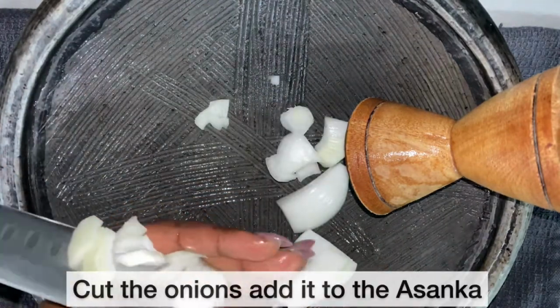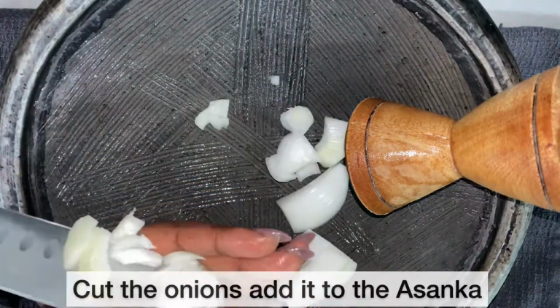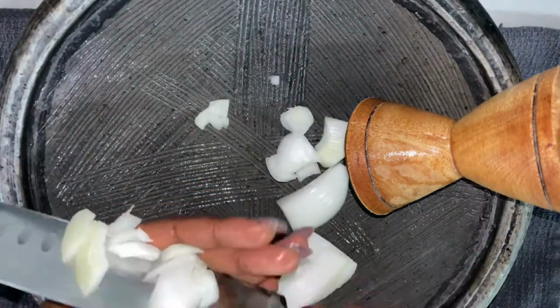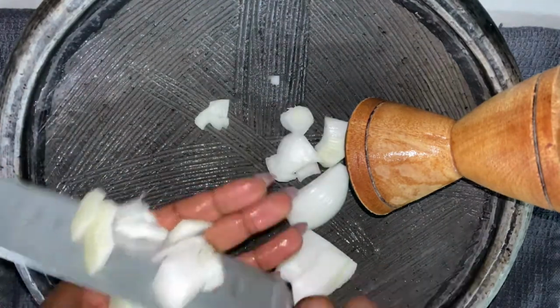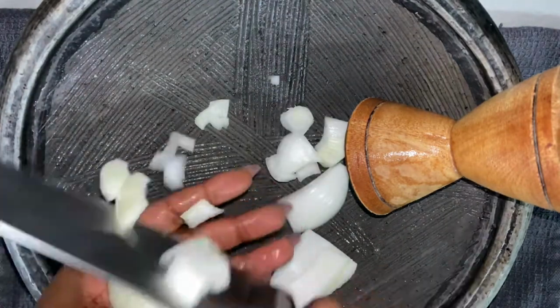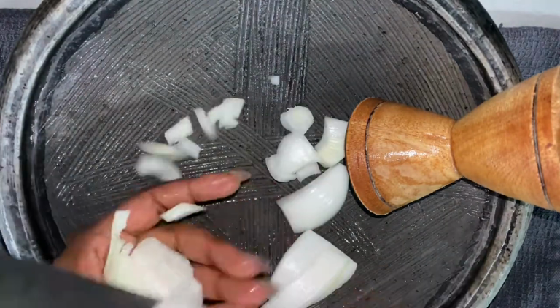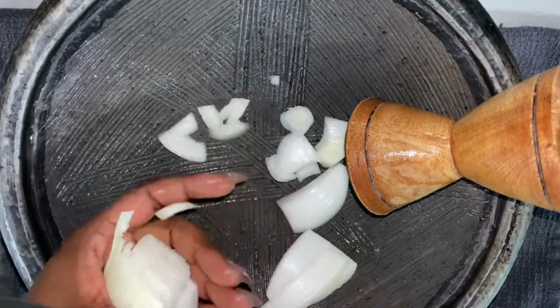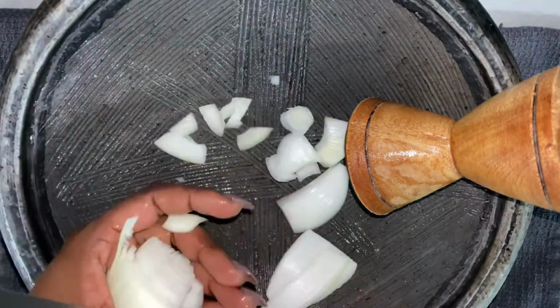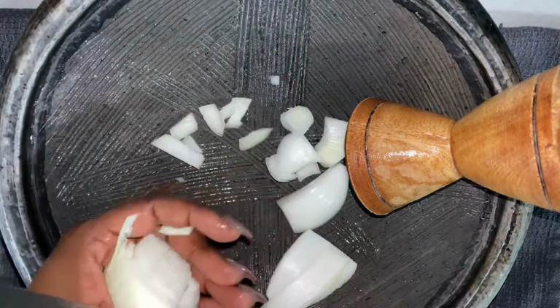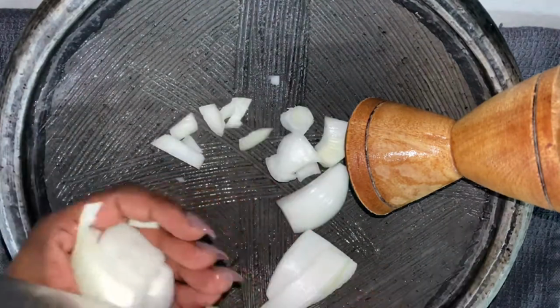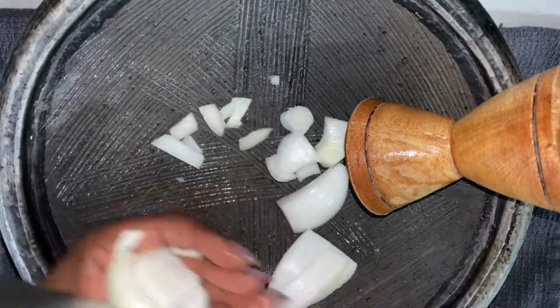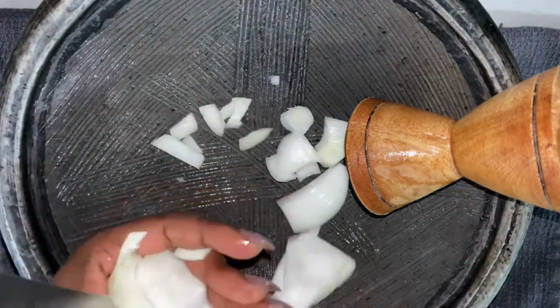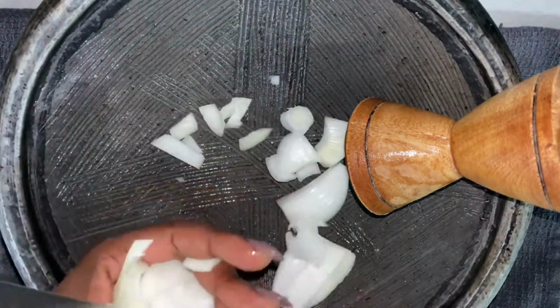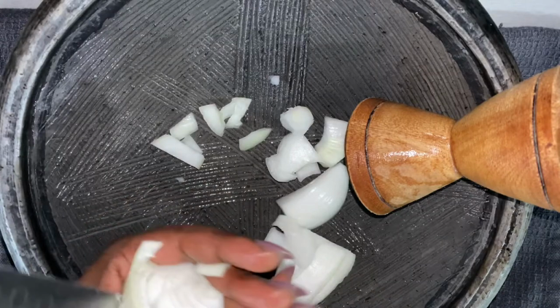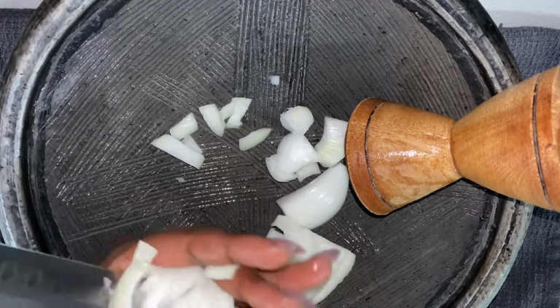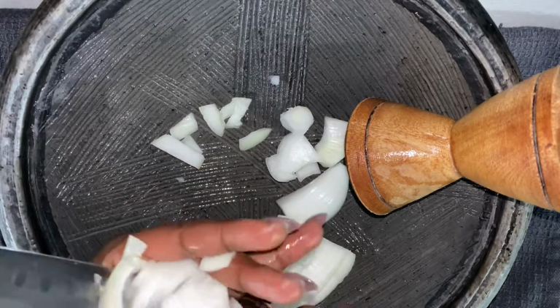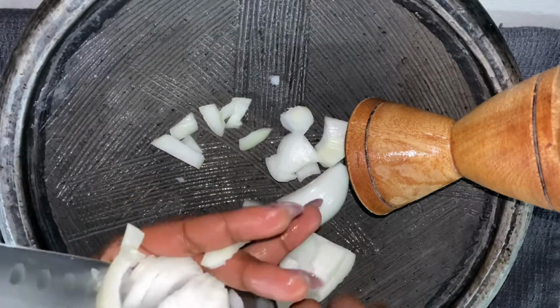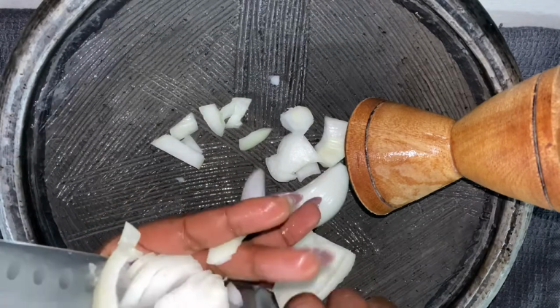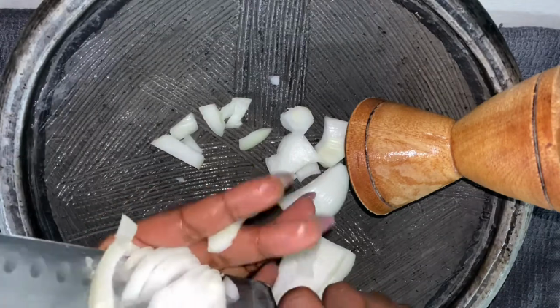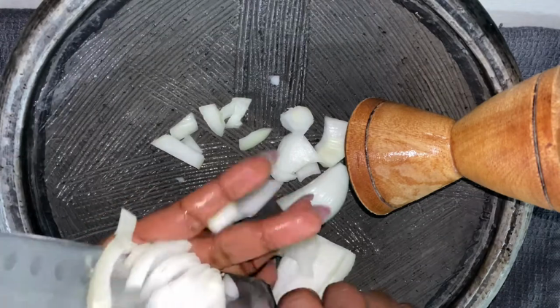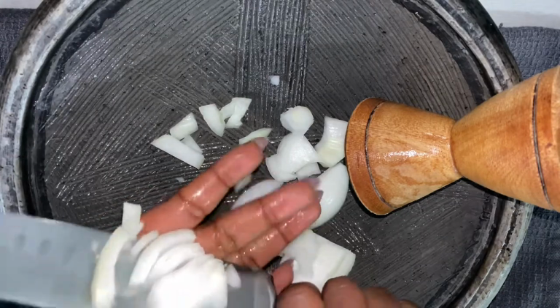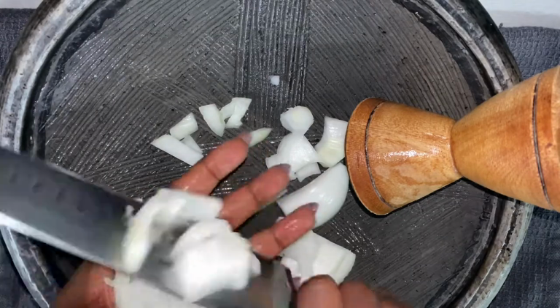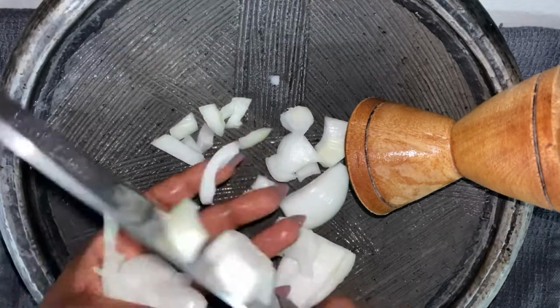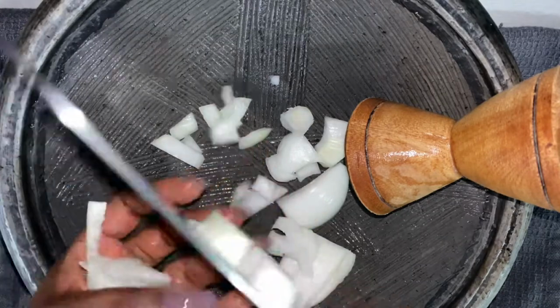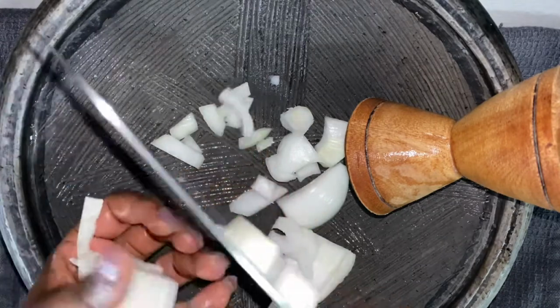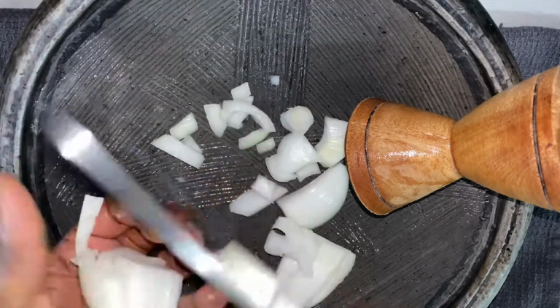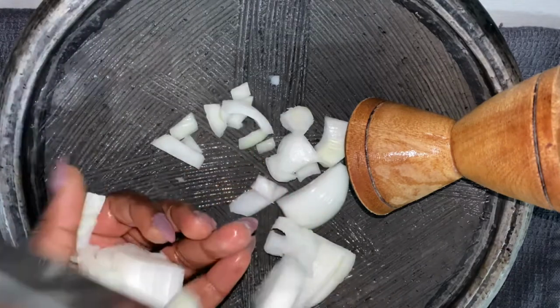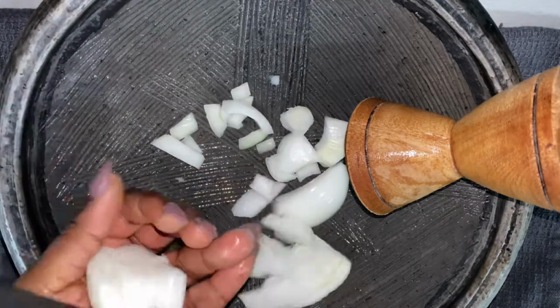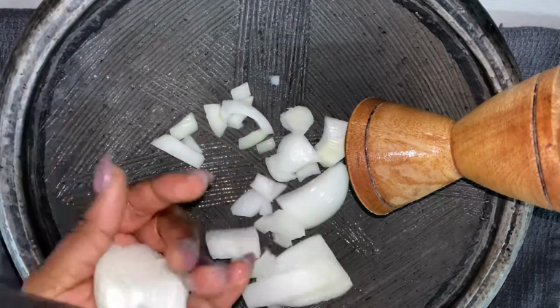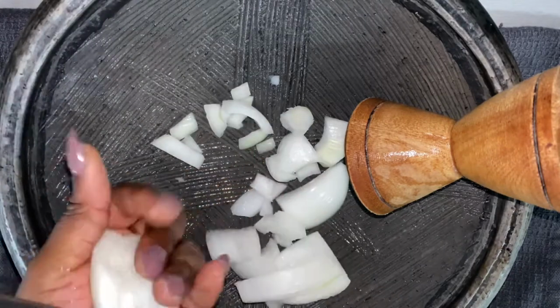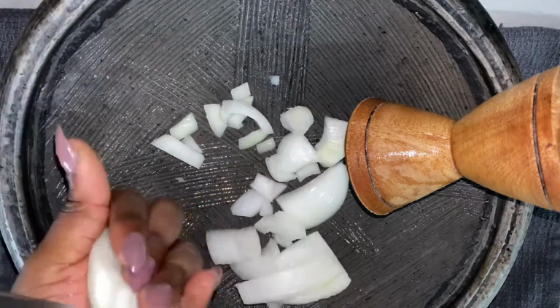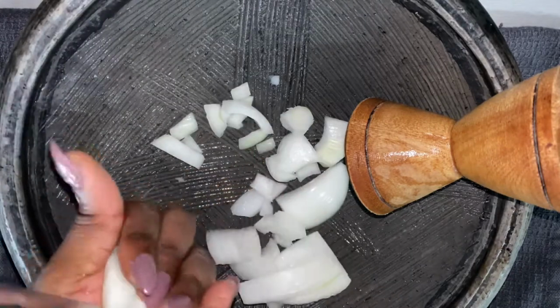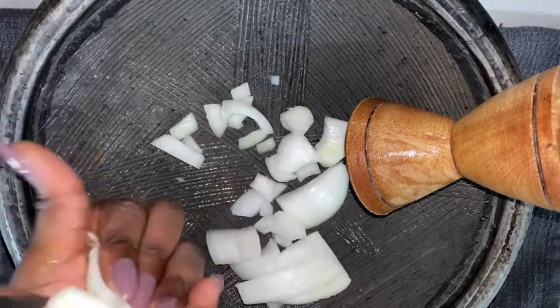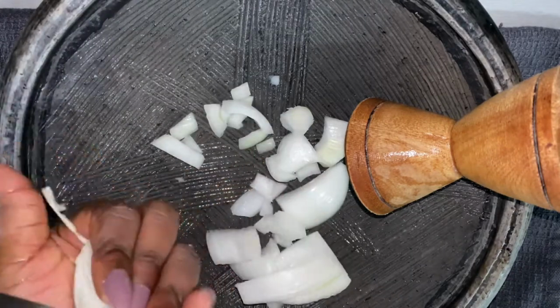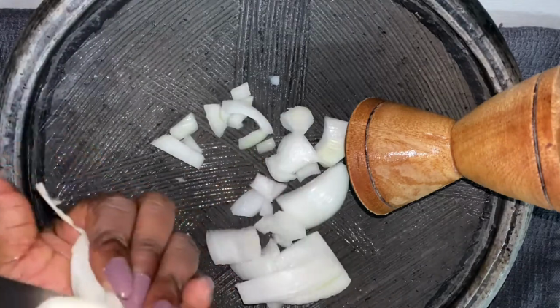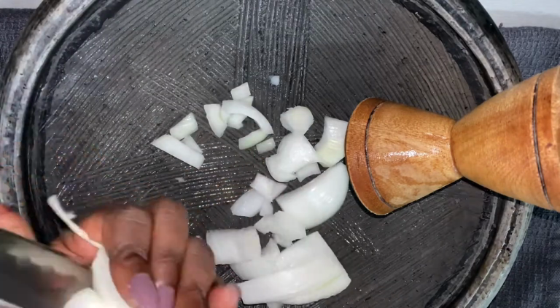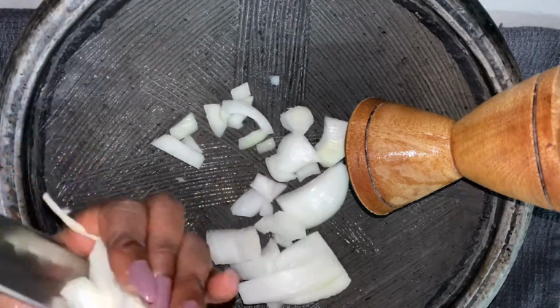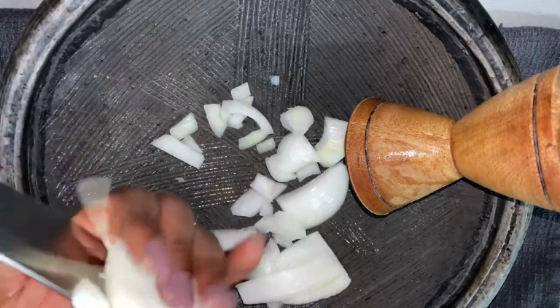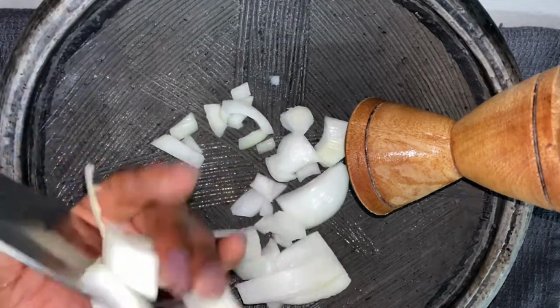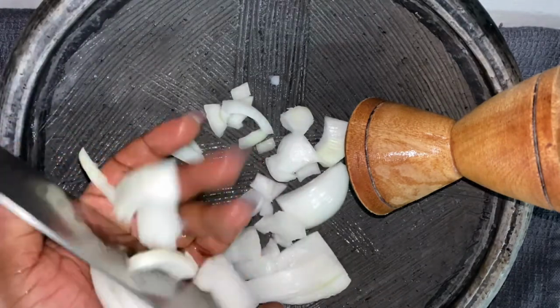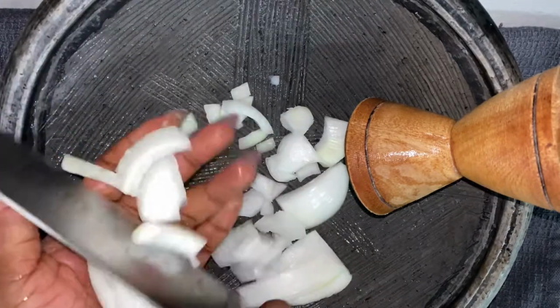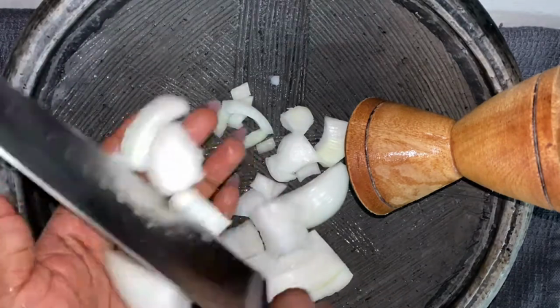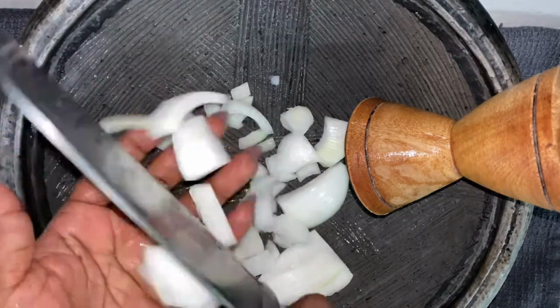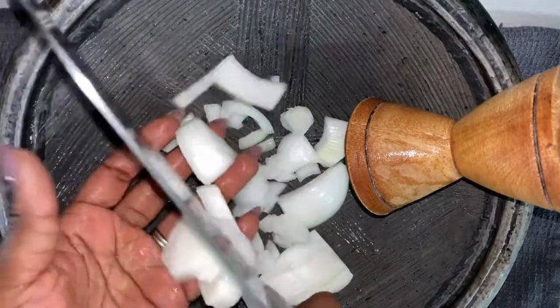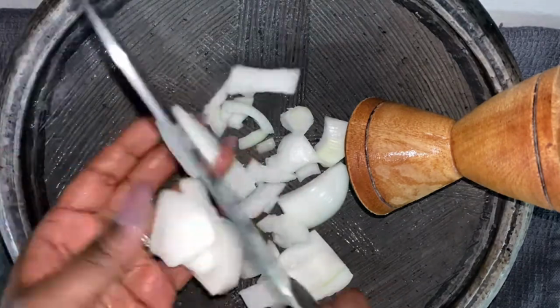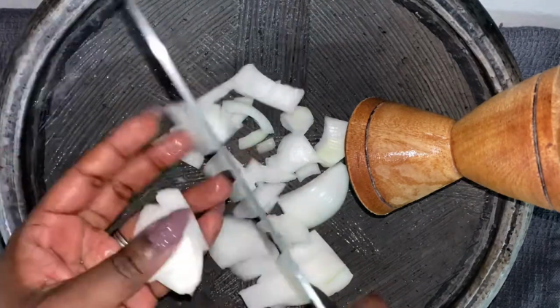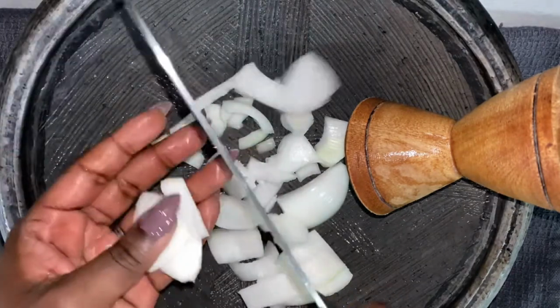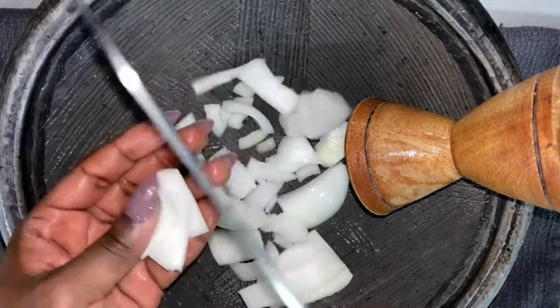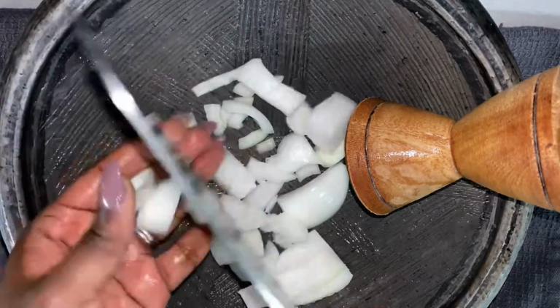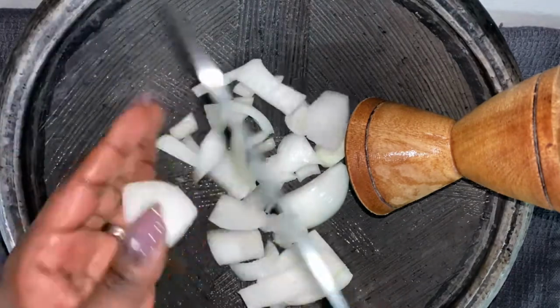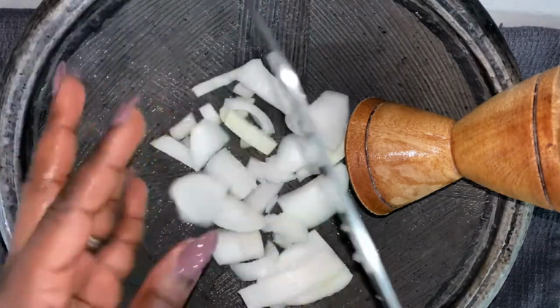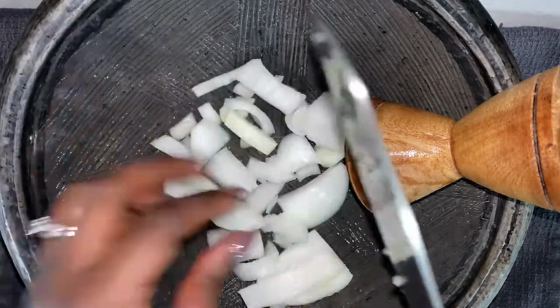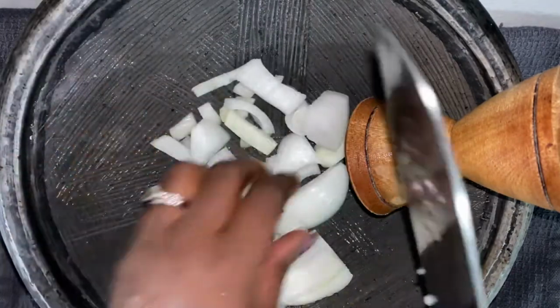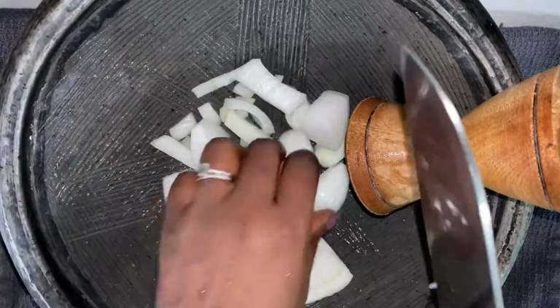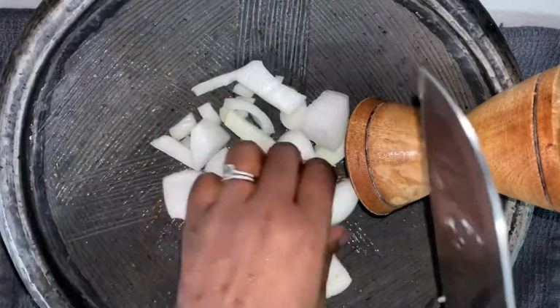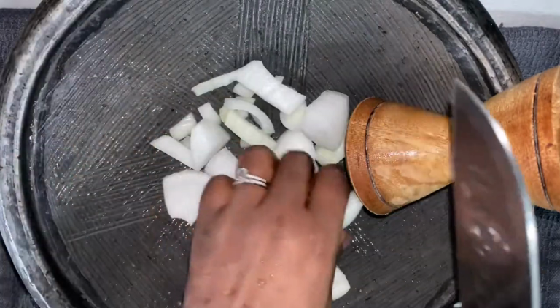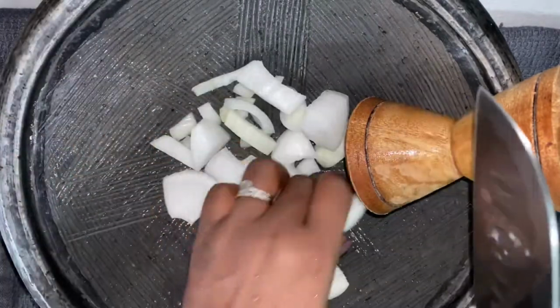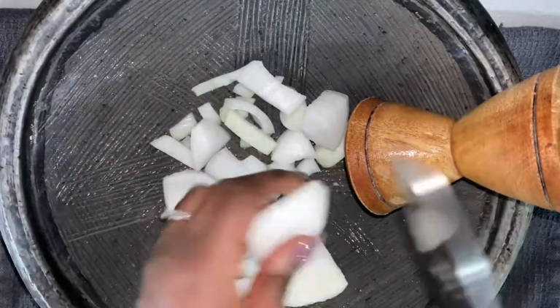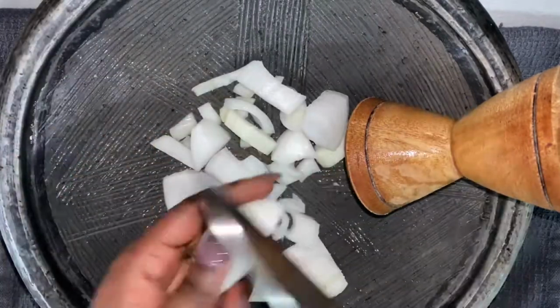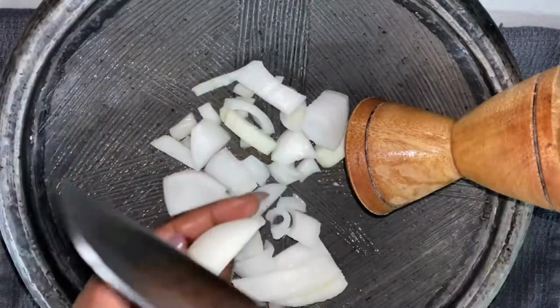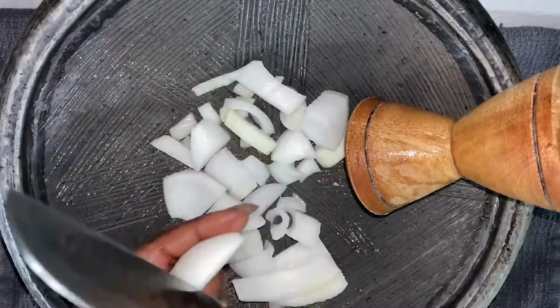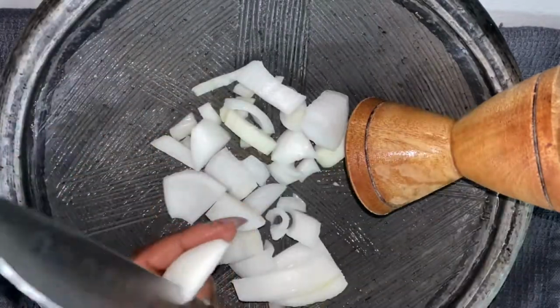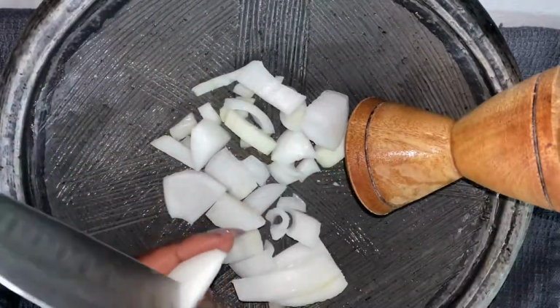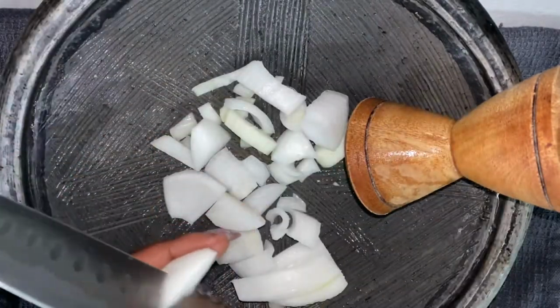Next, I'm going to add a little bit of salt. I will then use my wooden grinder and I'll grind this until smooth.